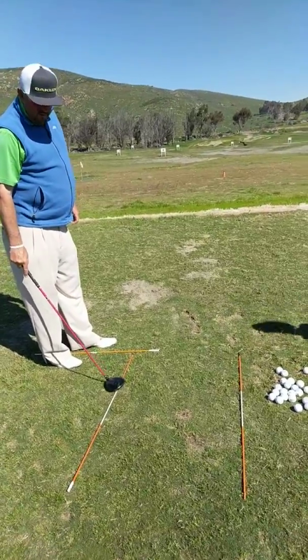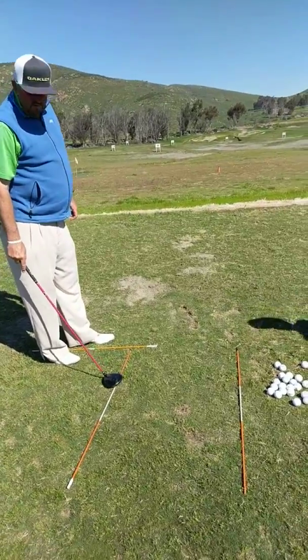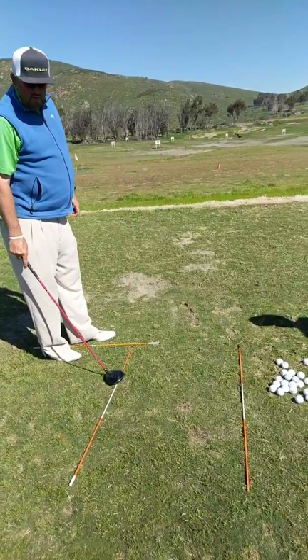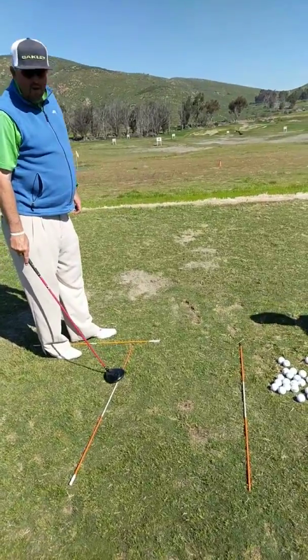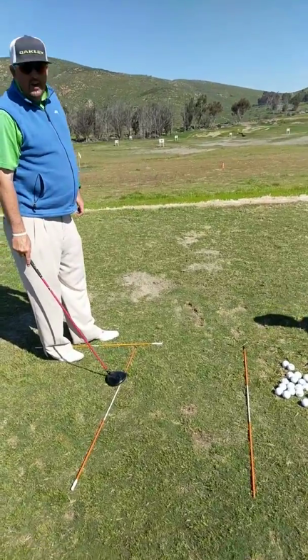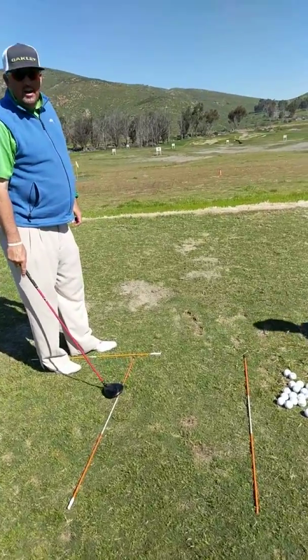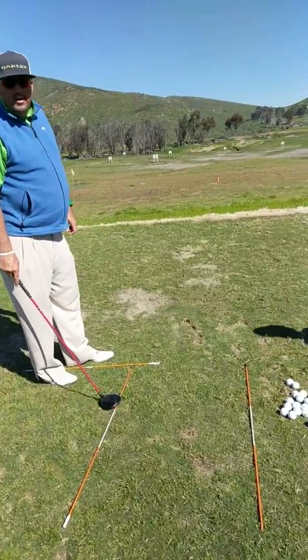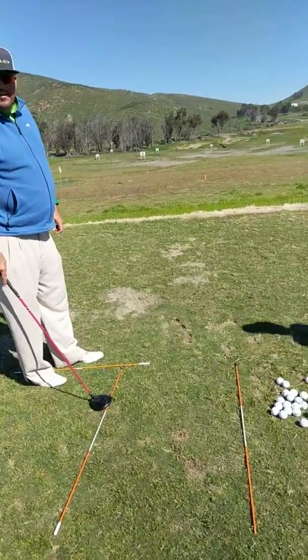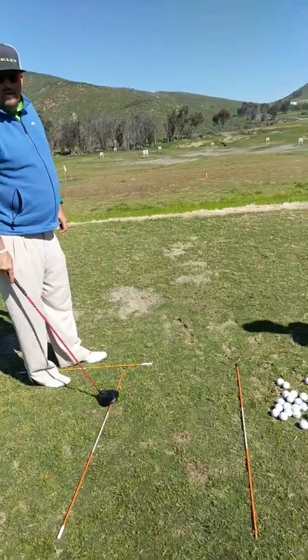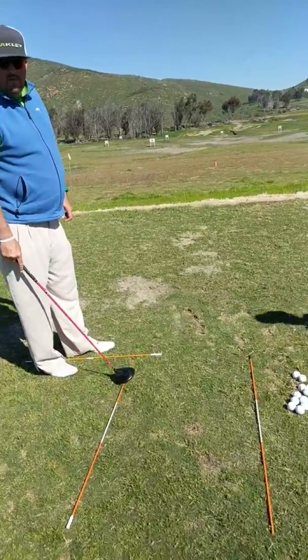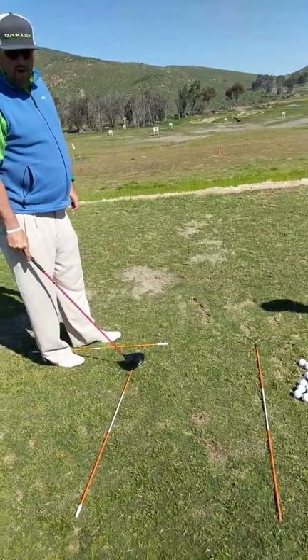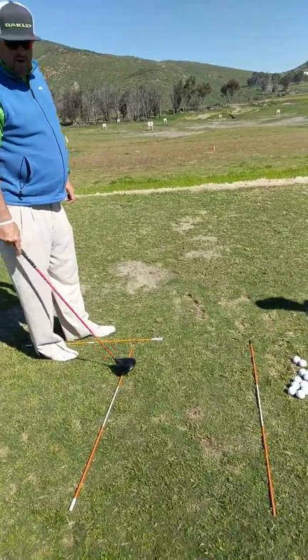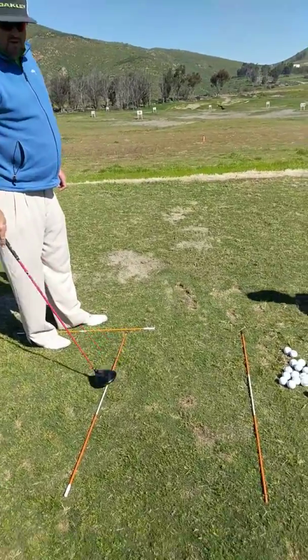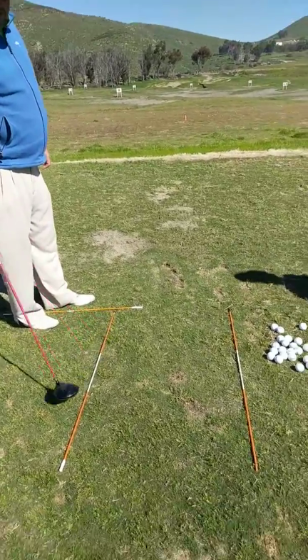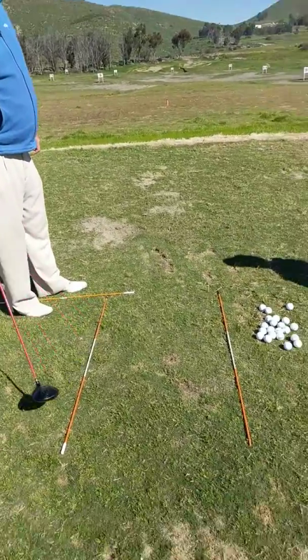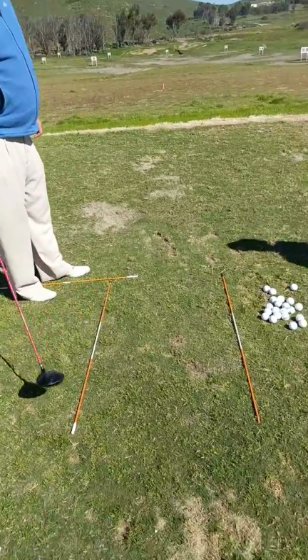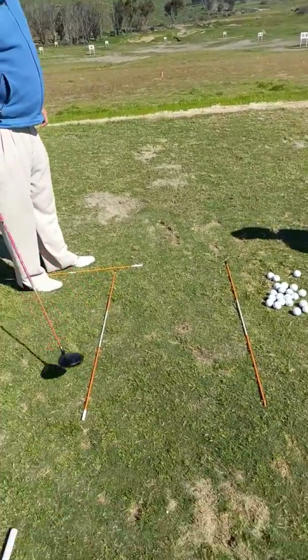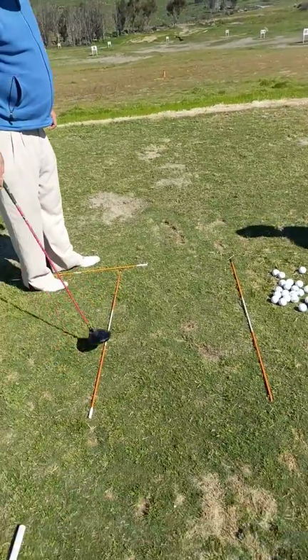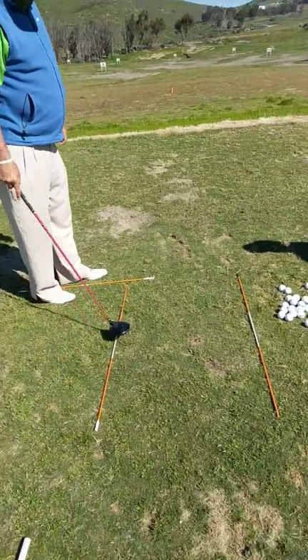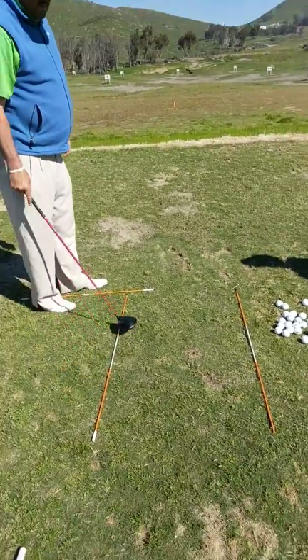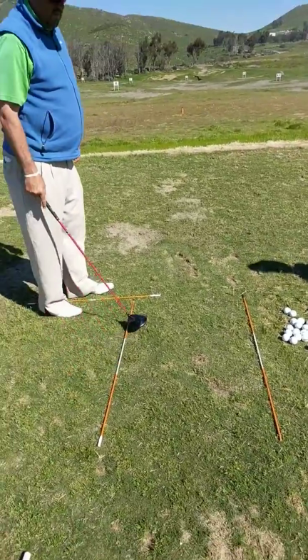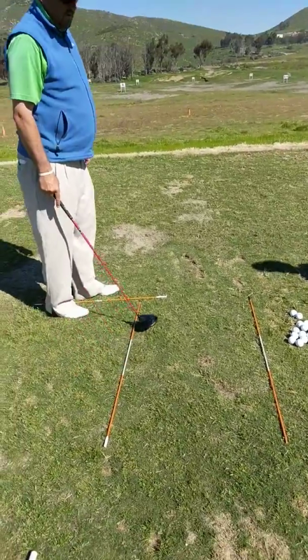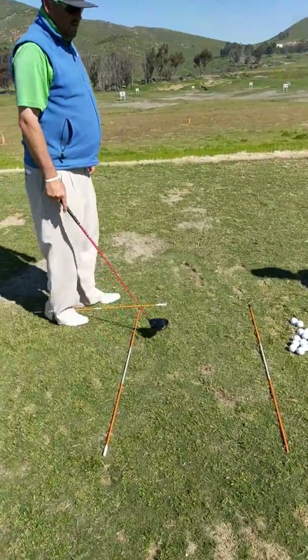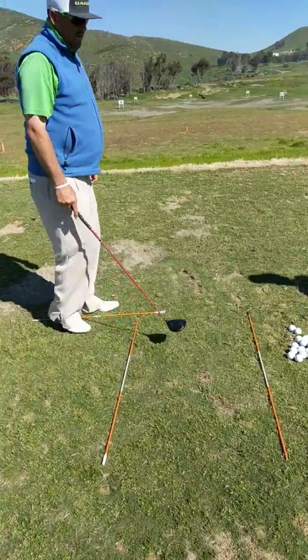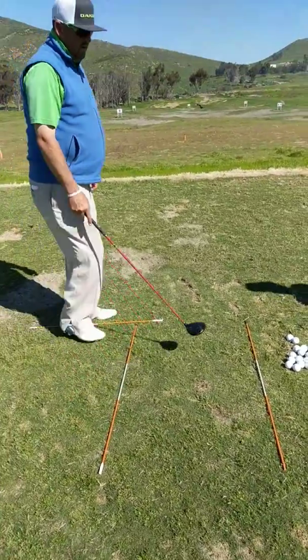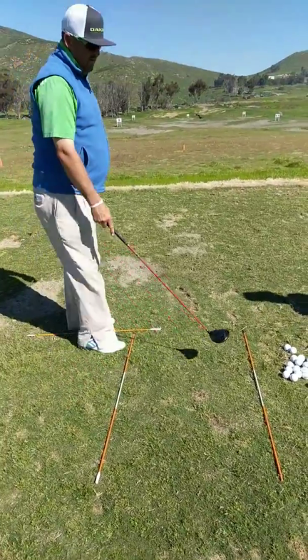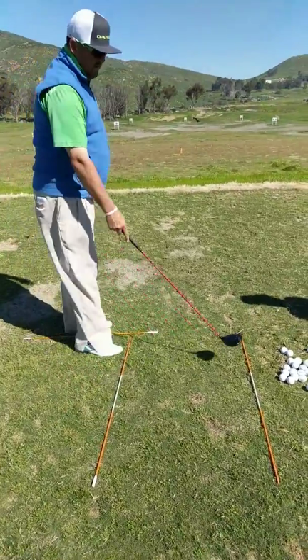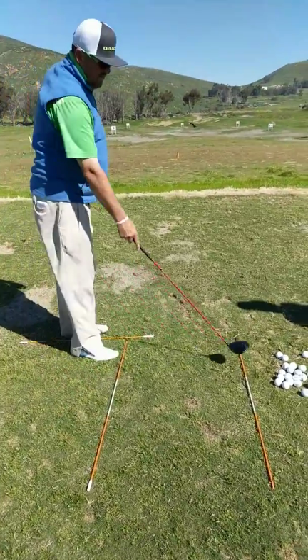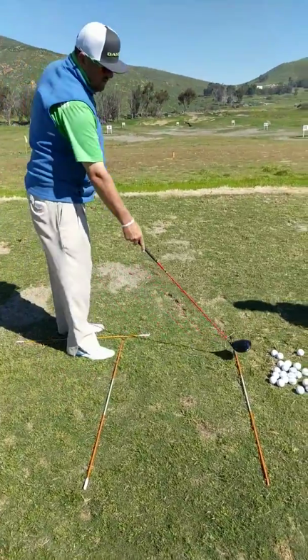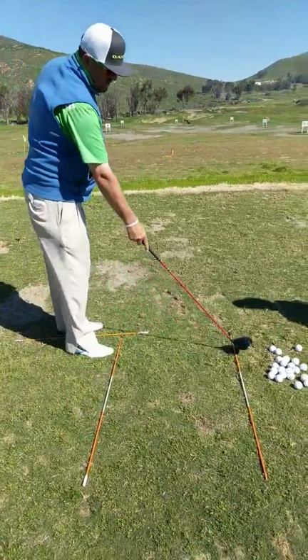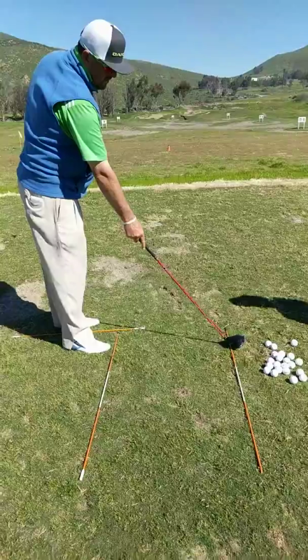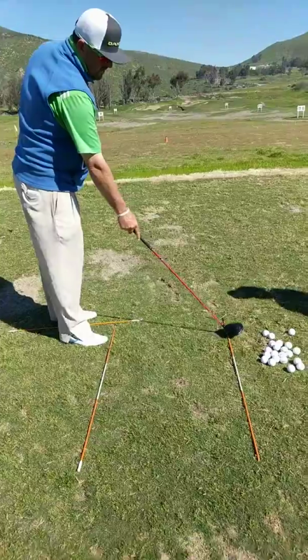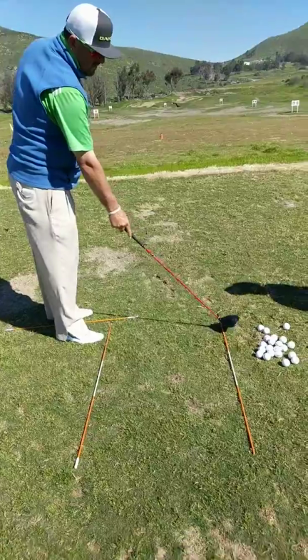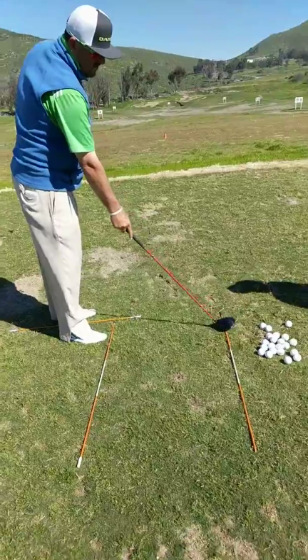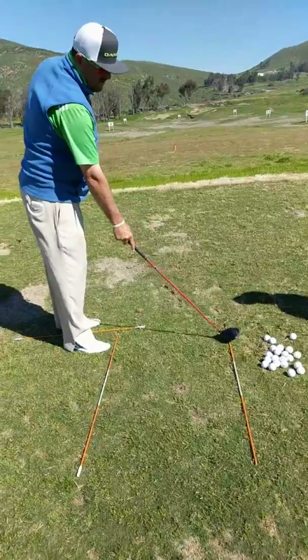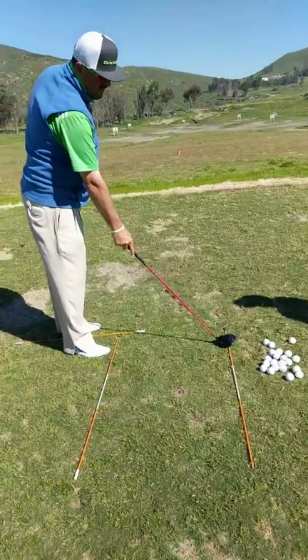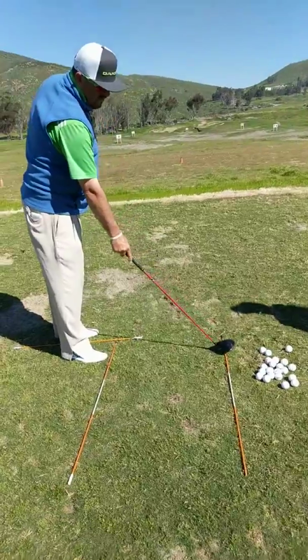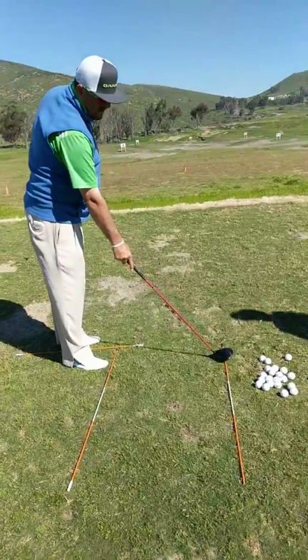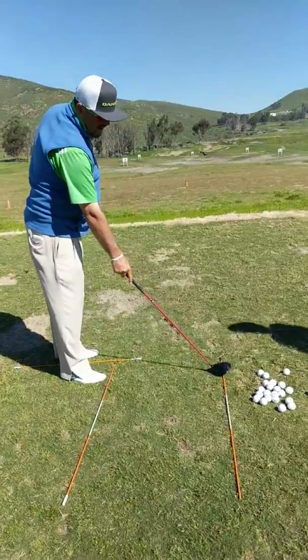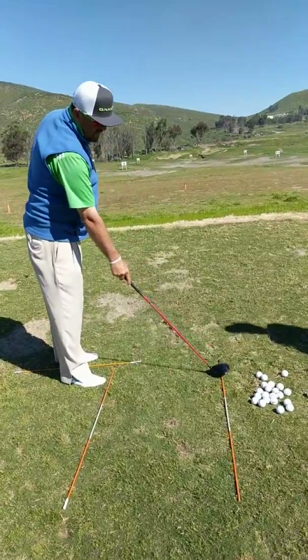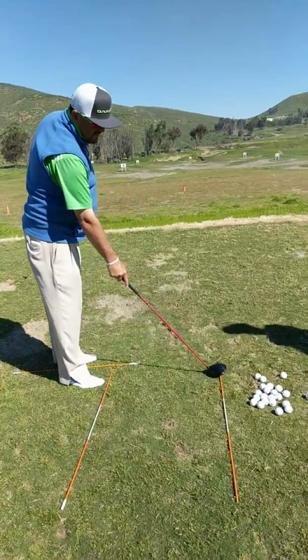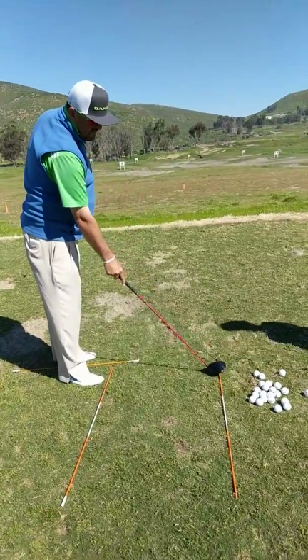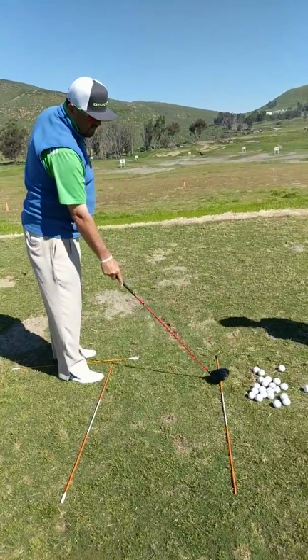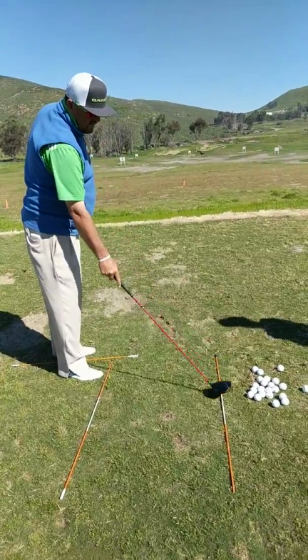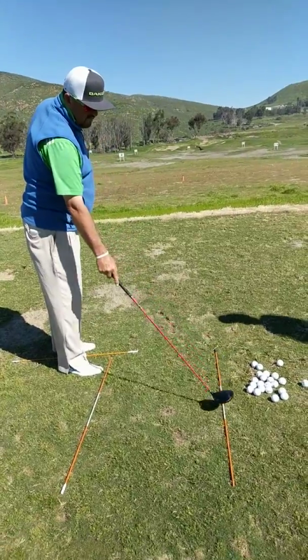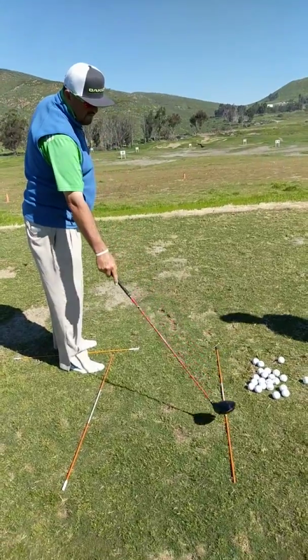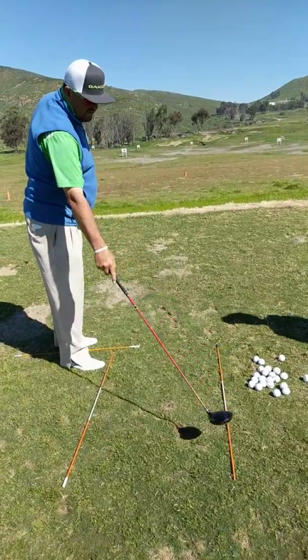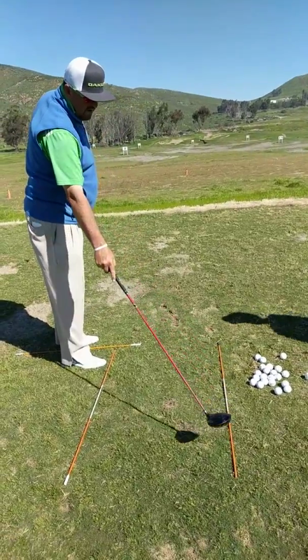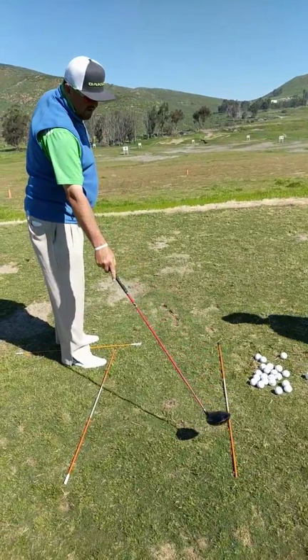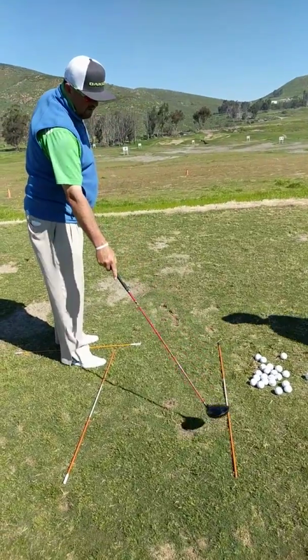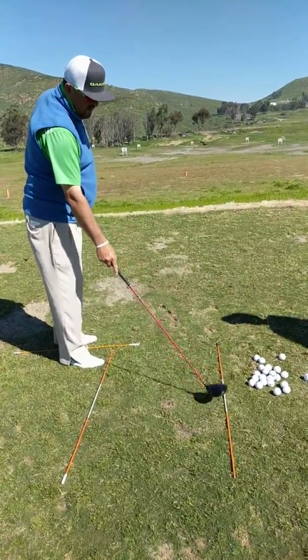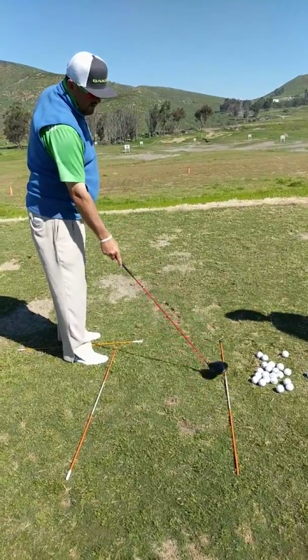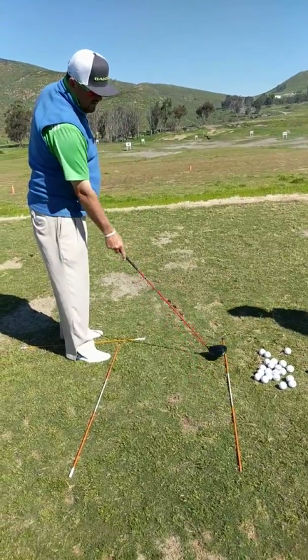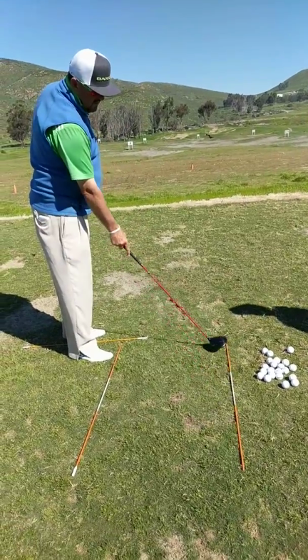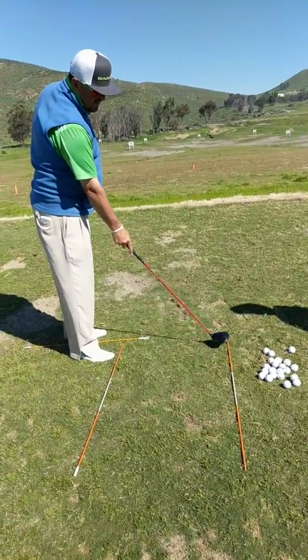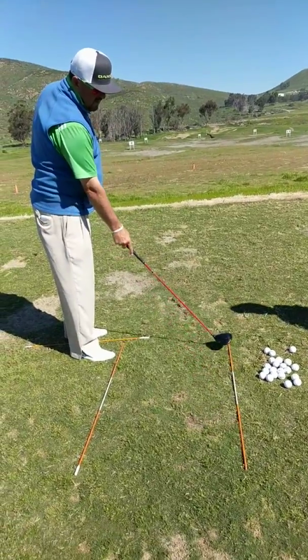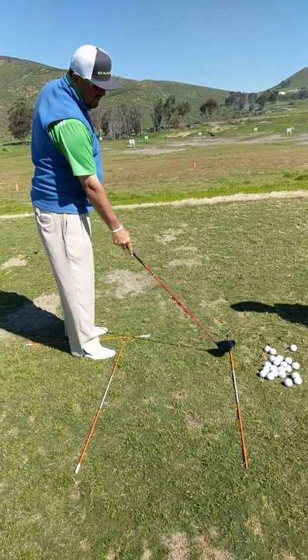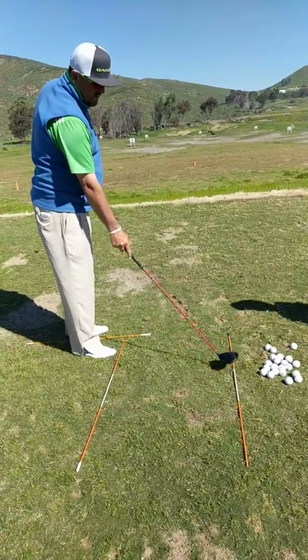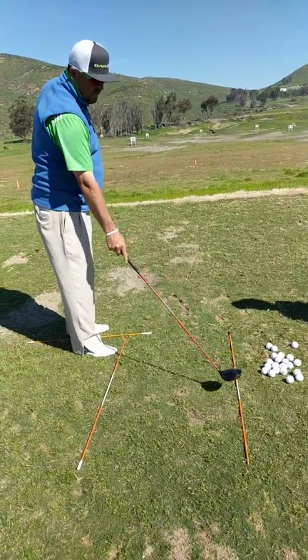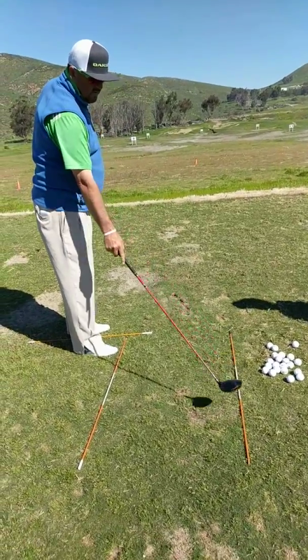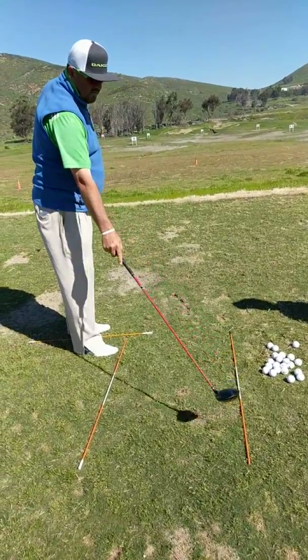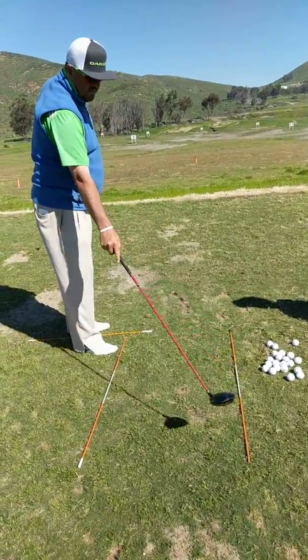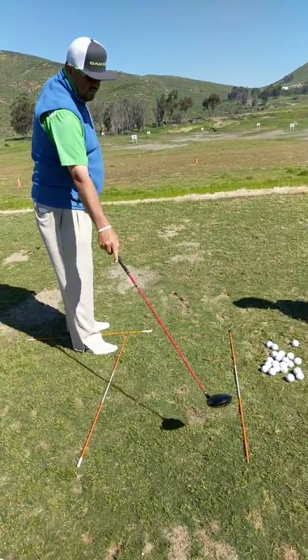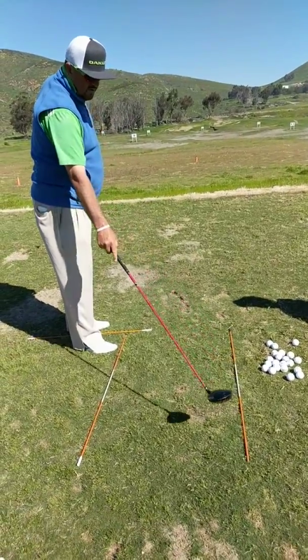Target line. Direction. This is a frame for the take away. So the take away goes this way.